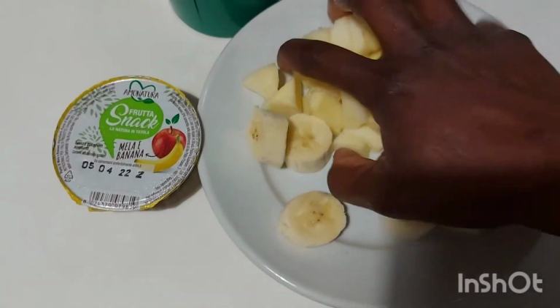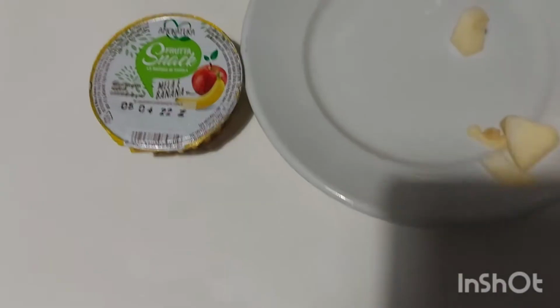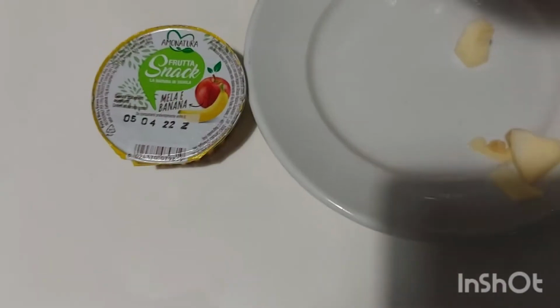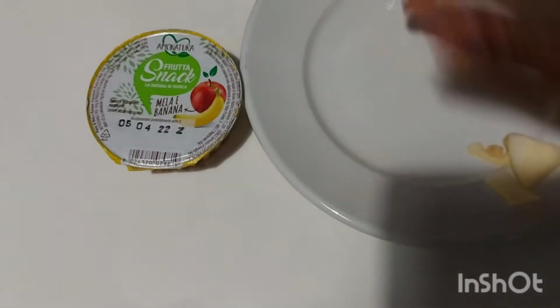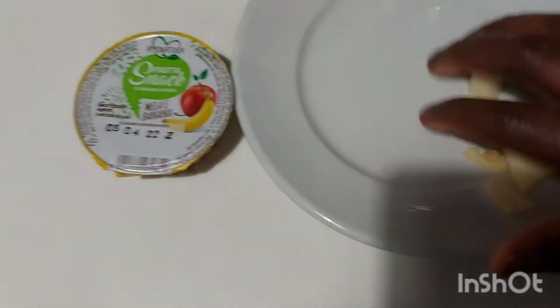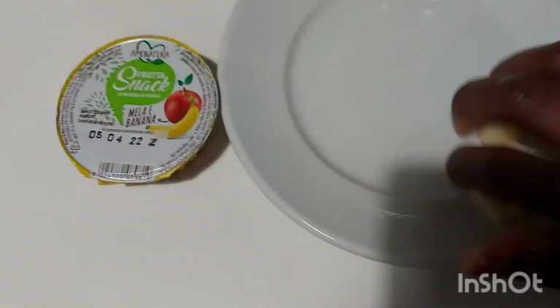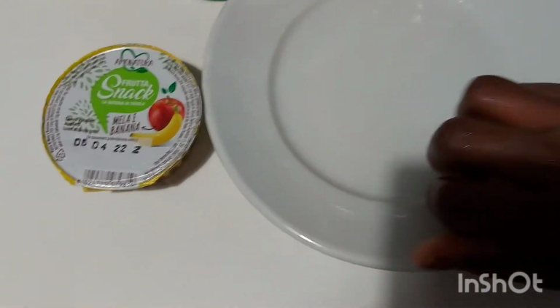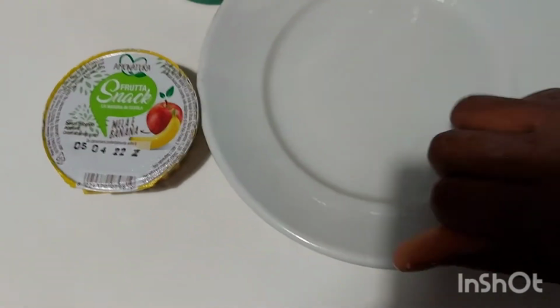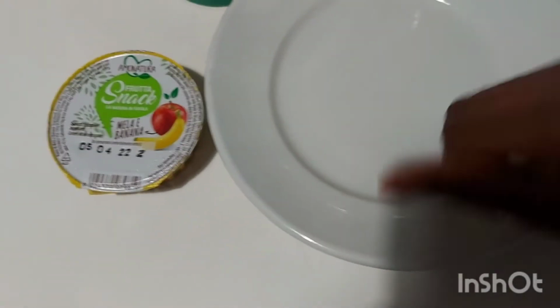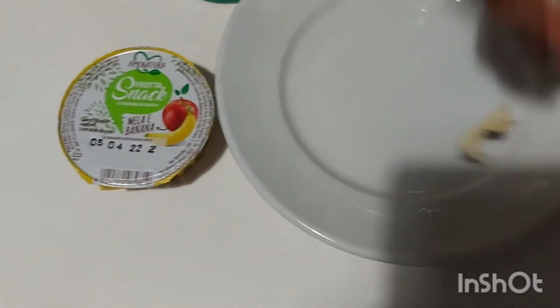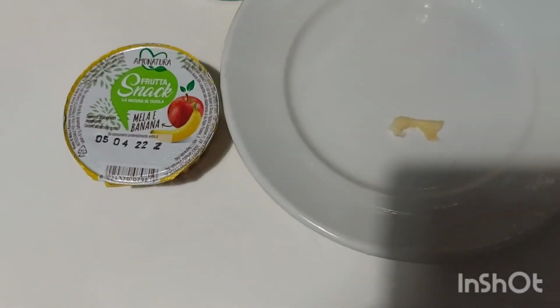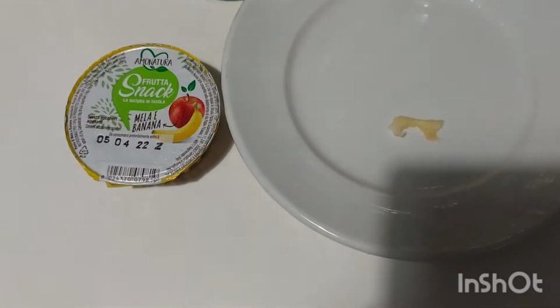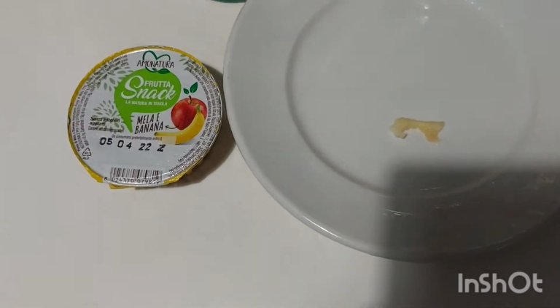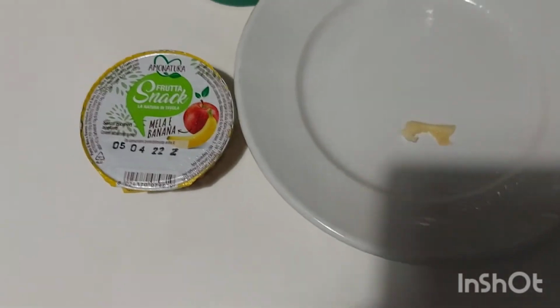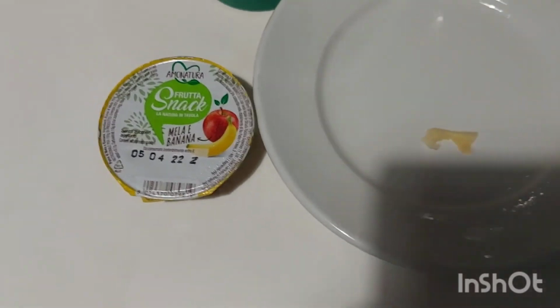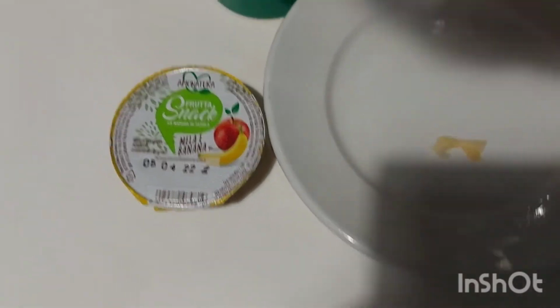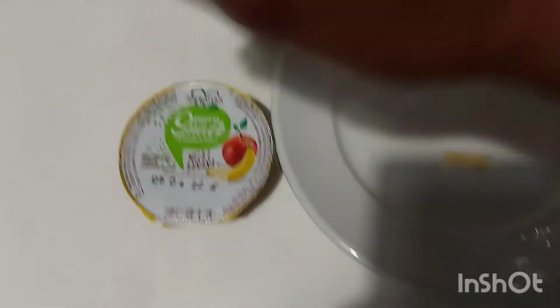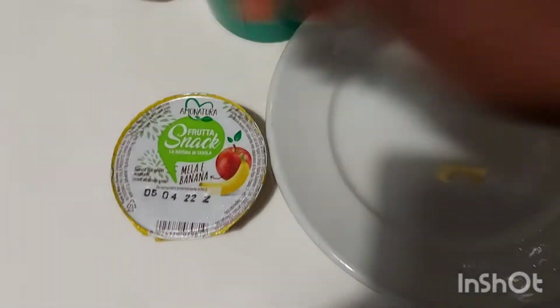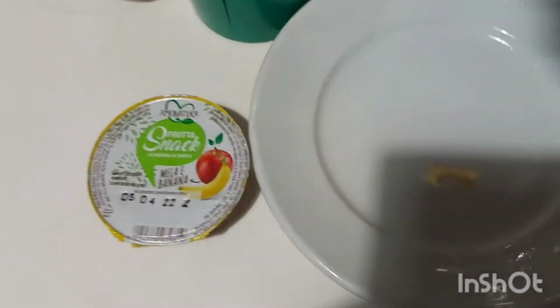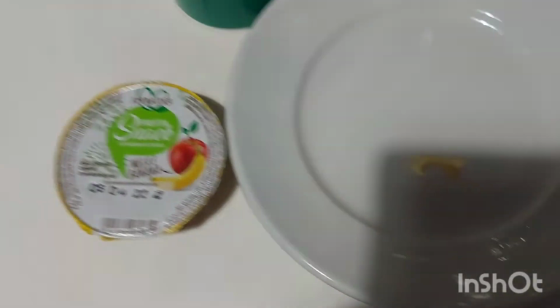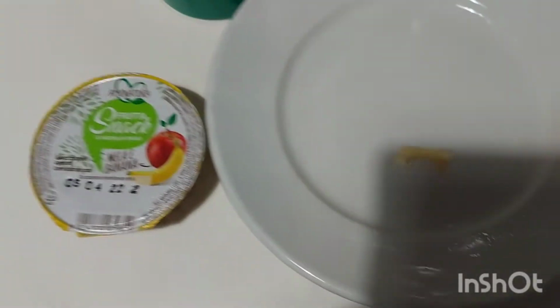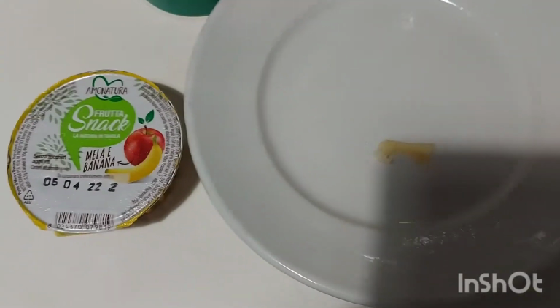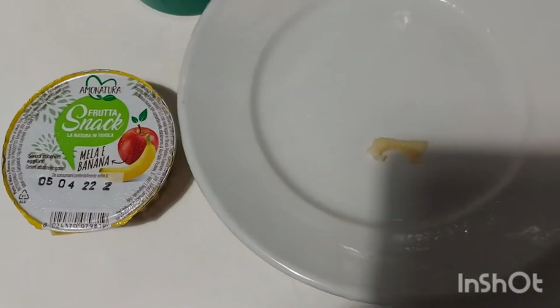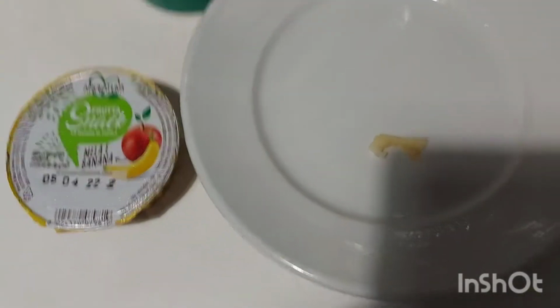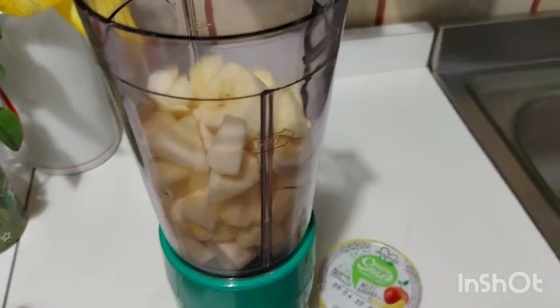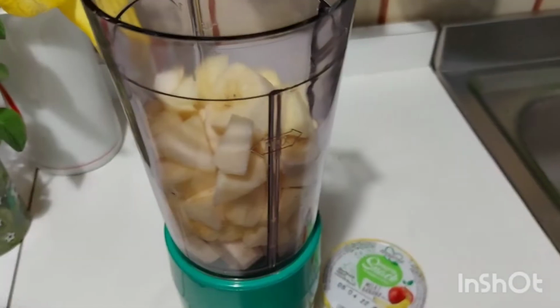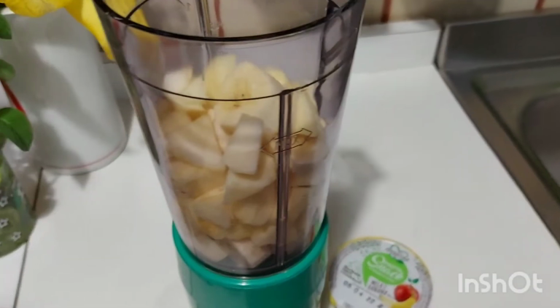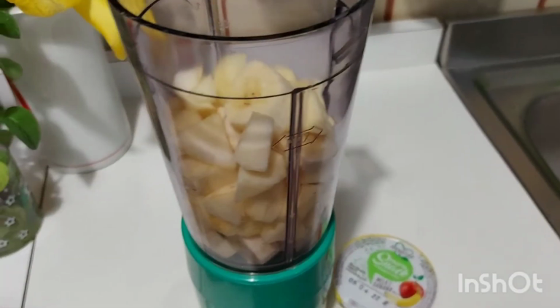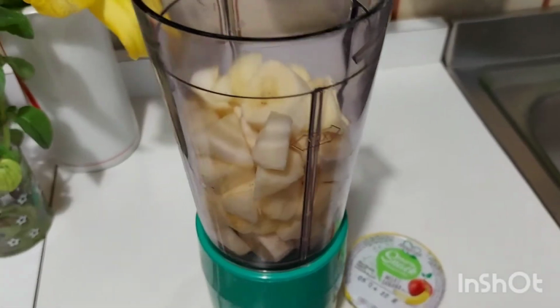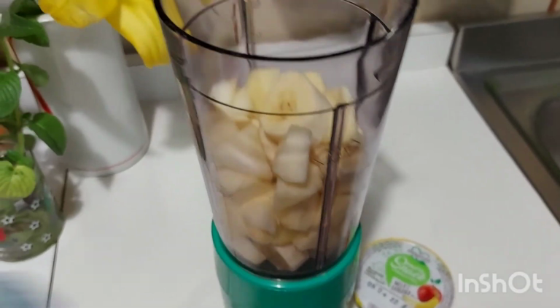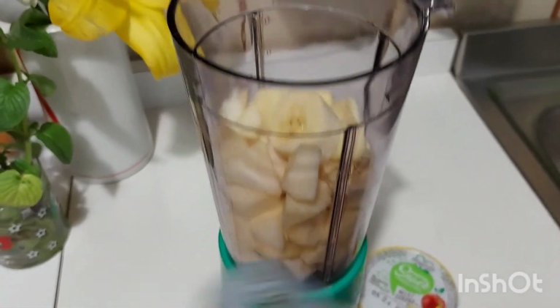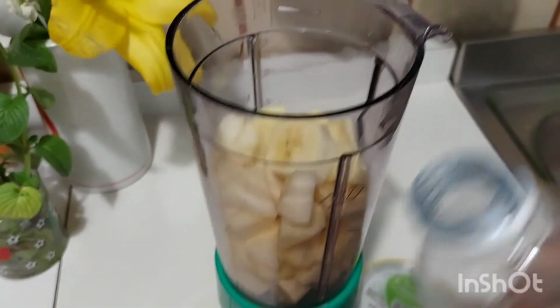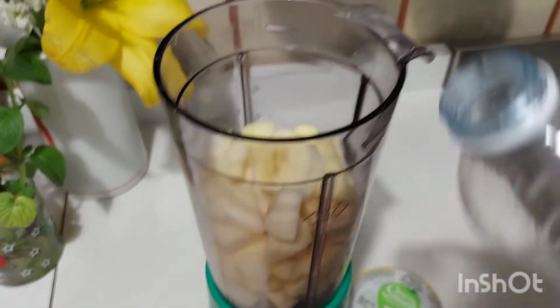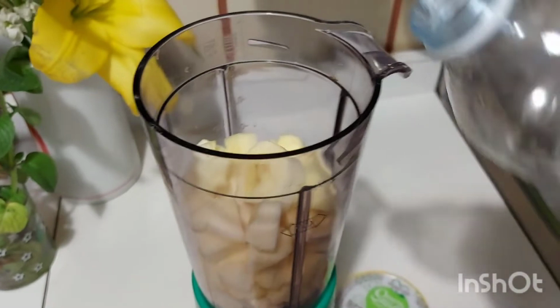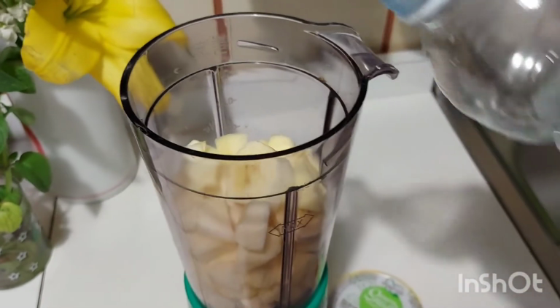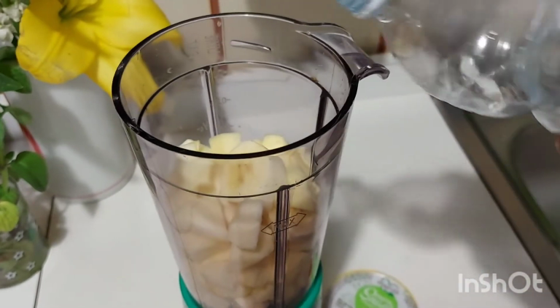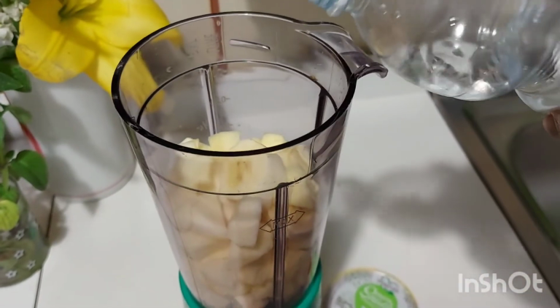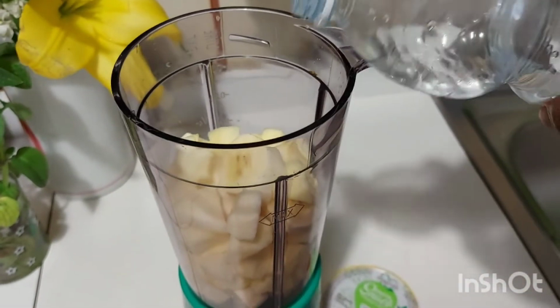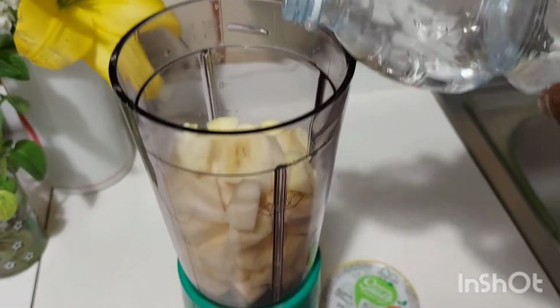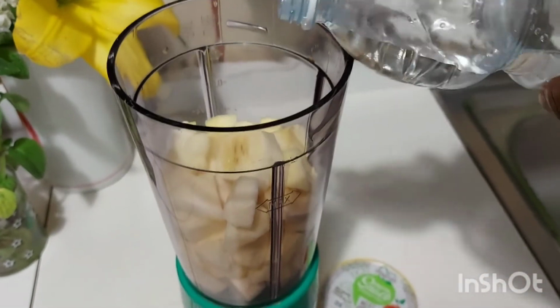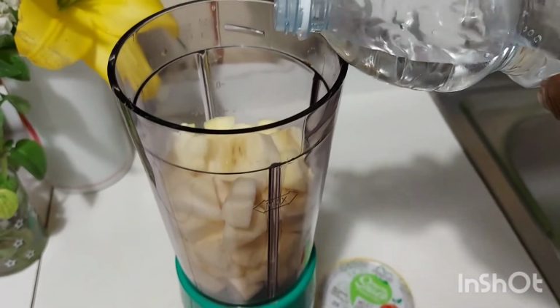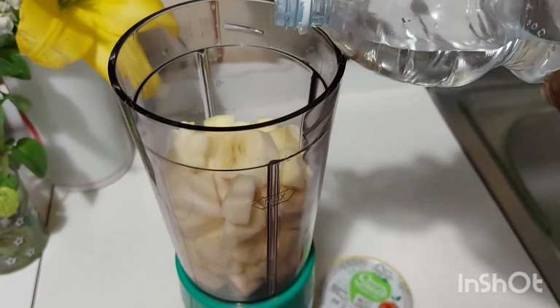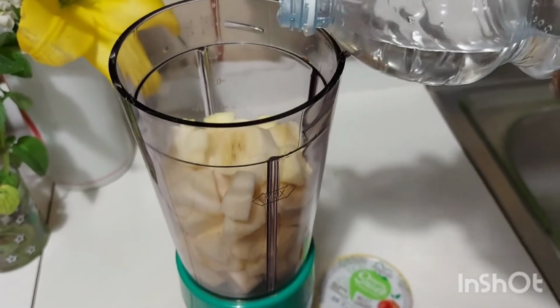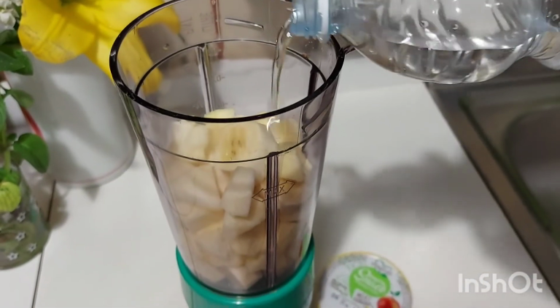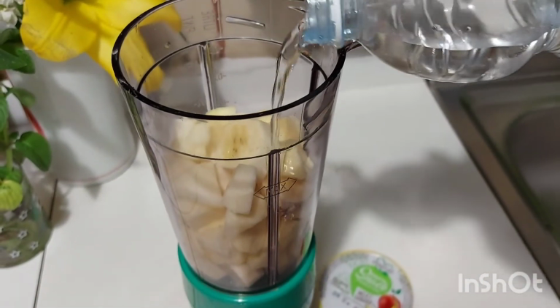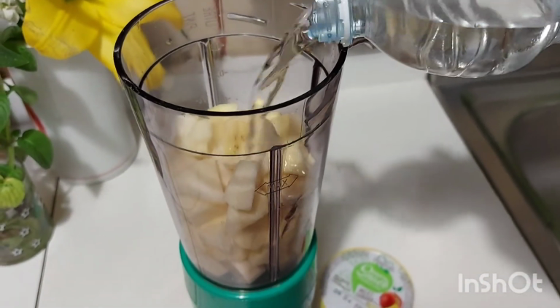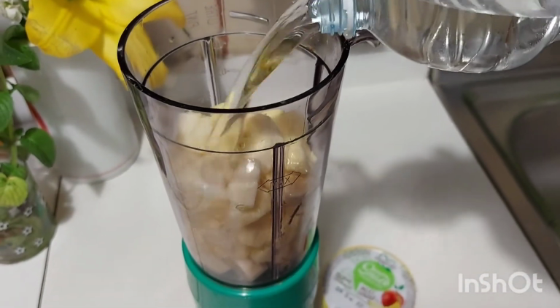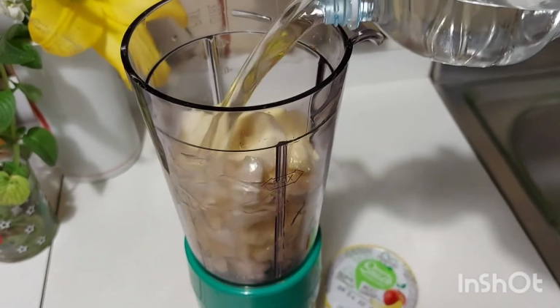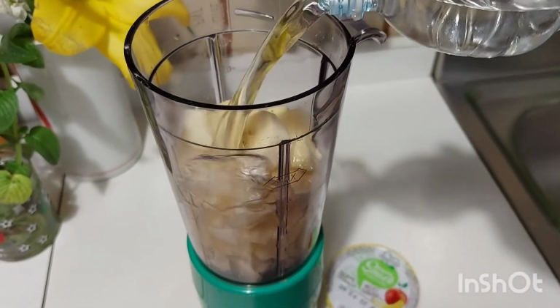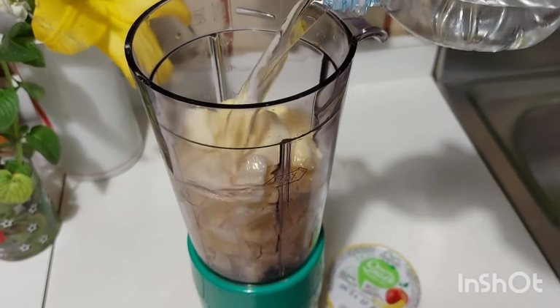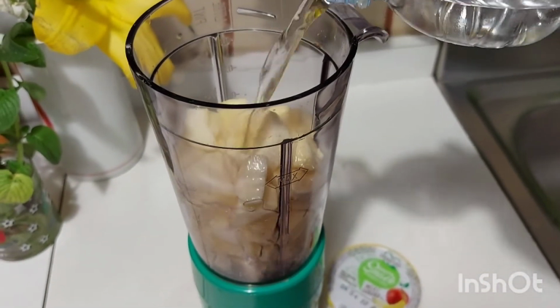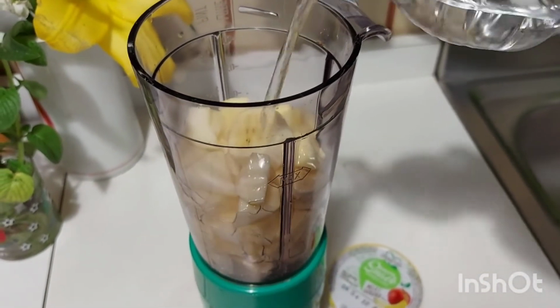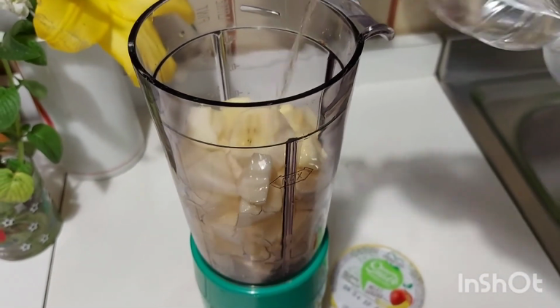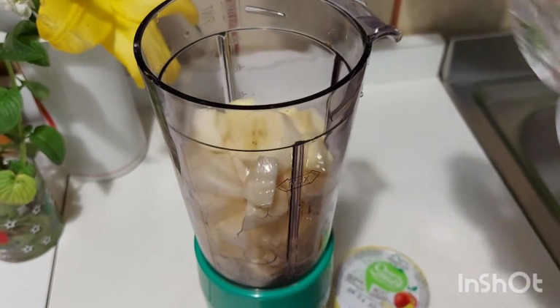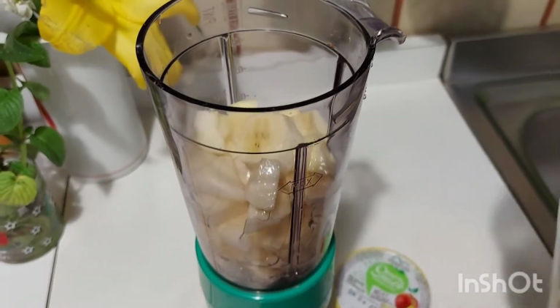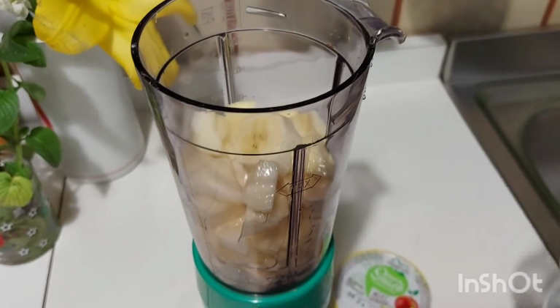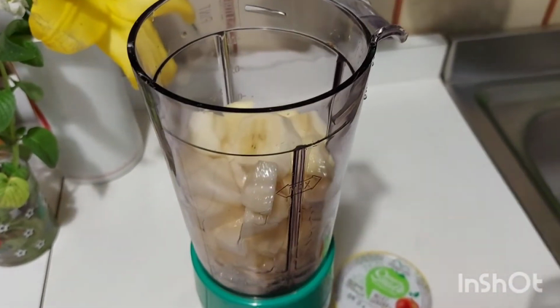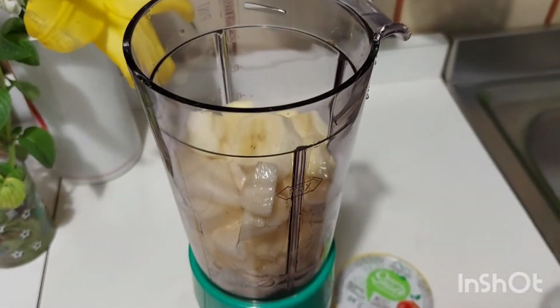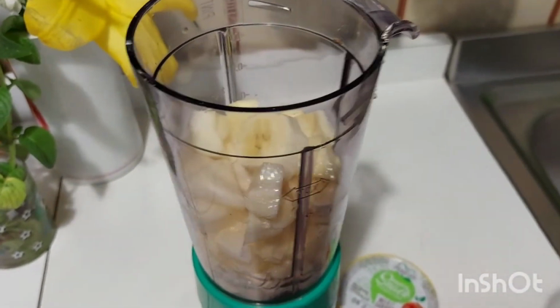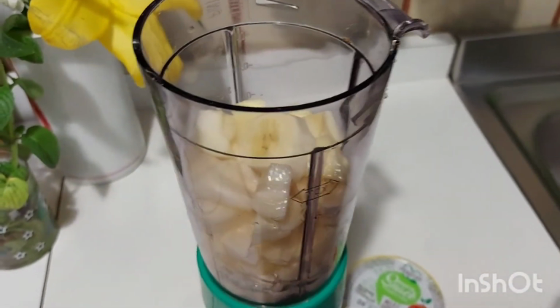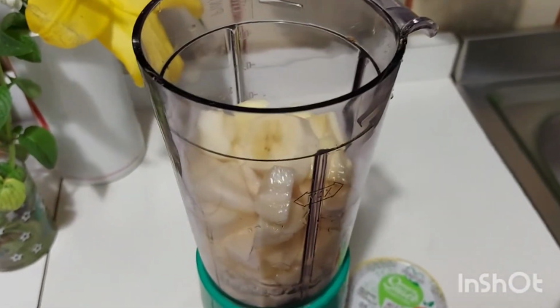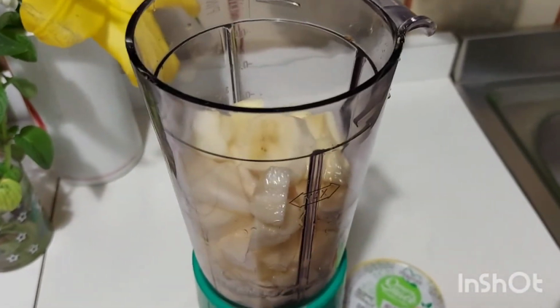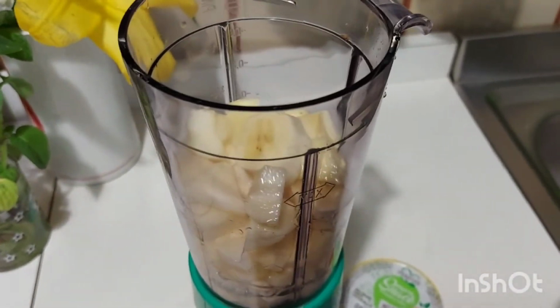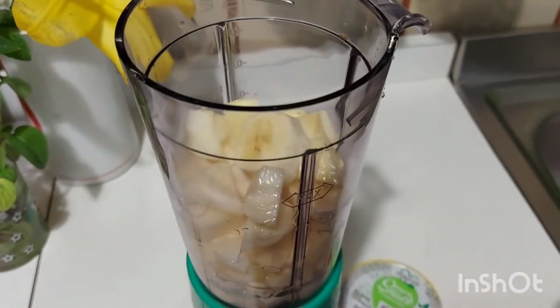I'm going to put it on the surface. In my blender, I'm just going to add some water and I'm going to start blending.